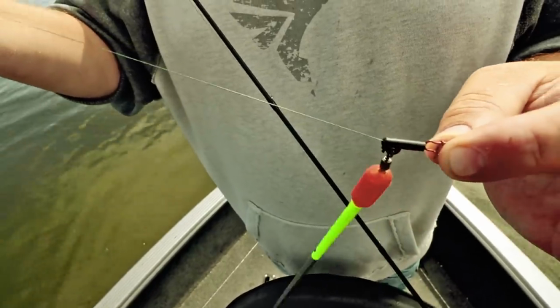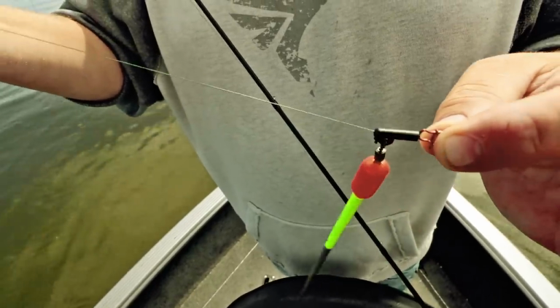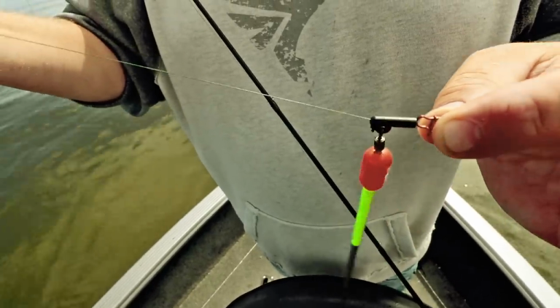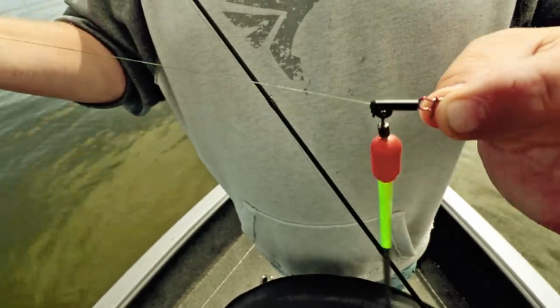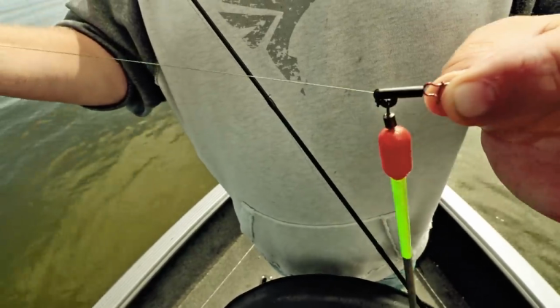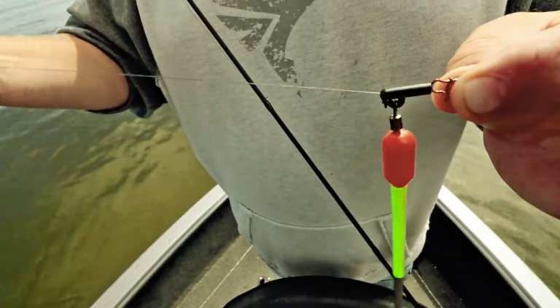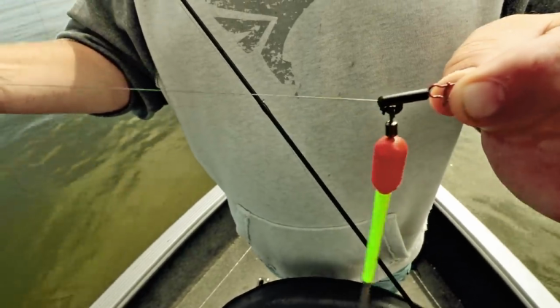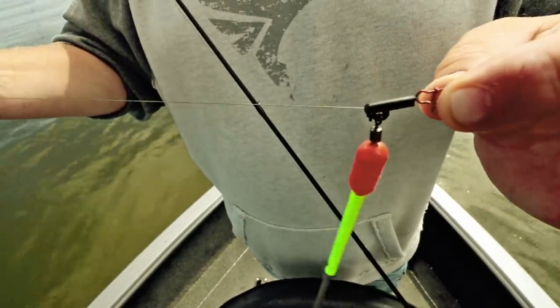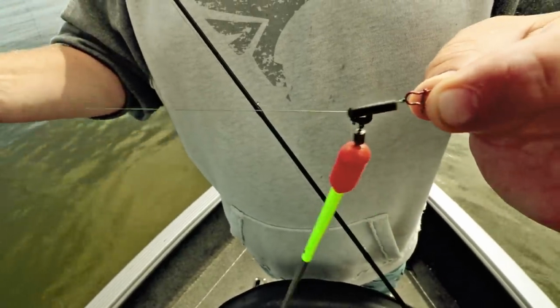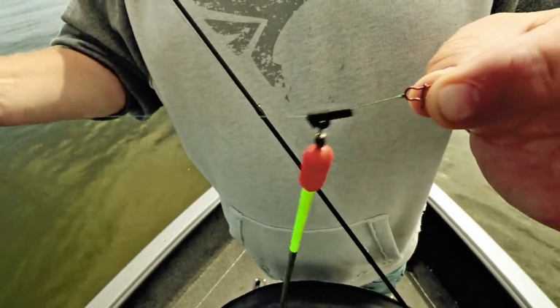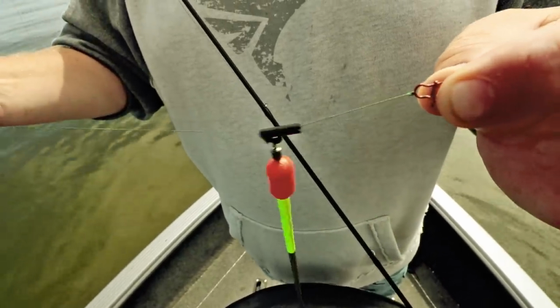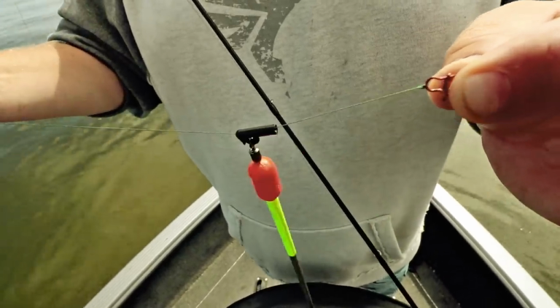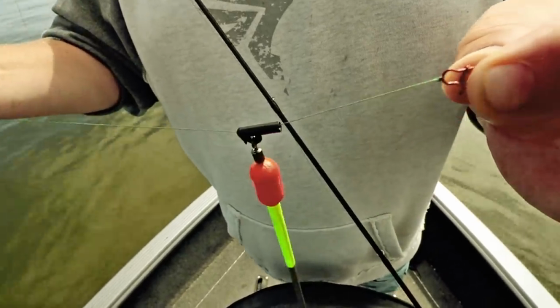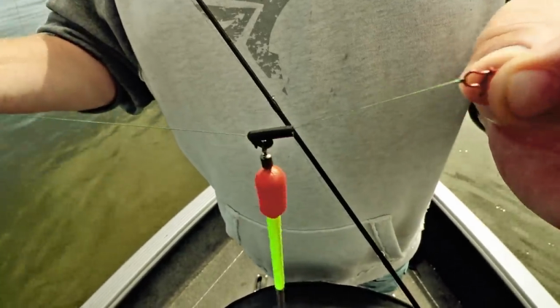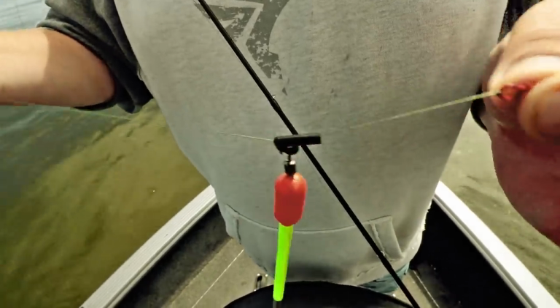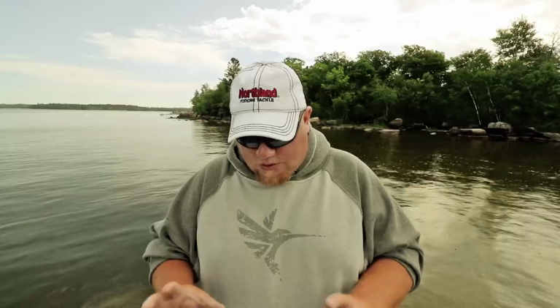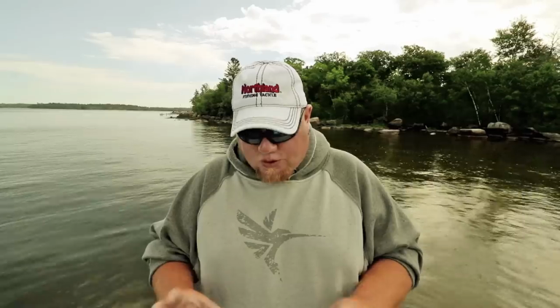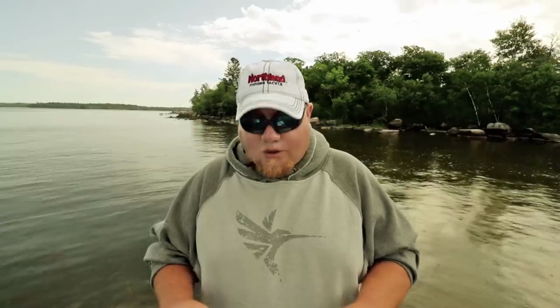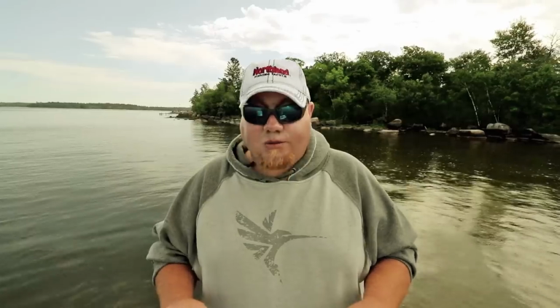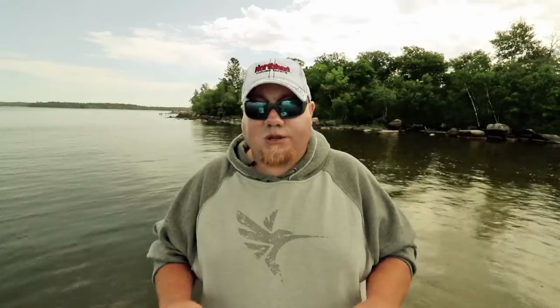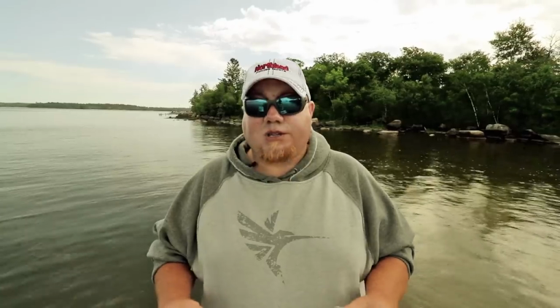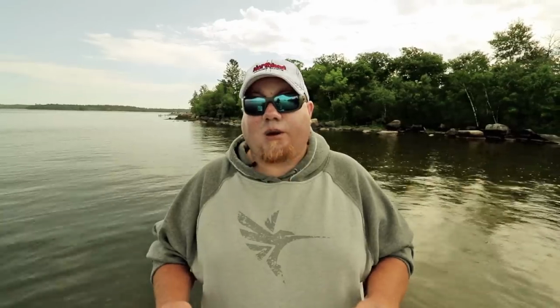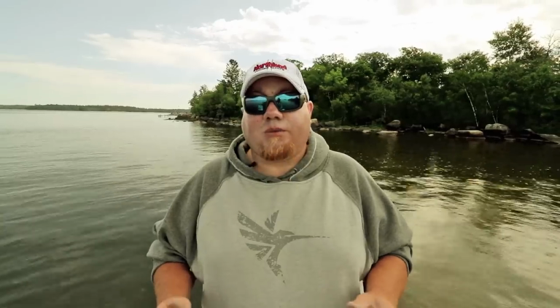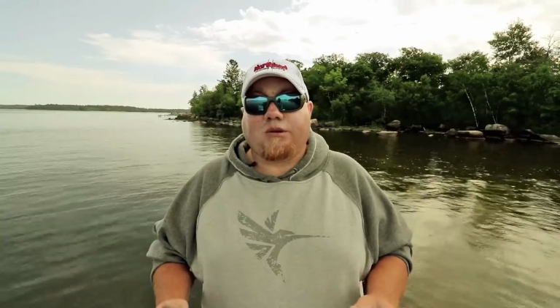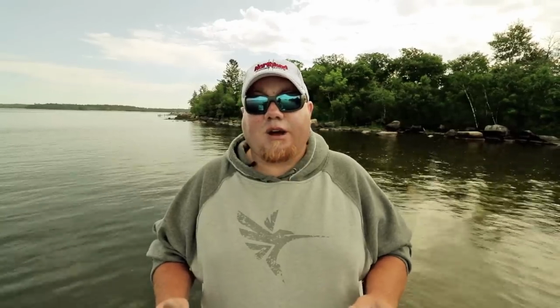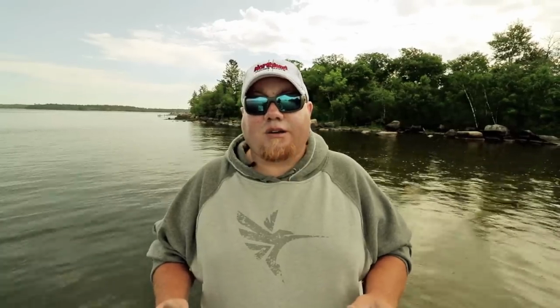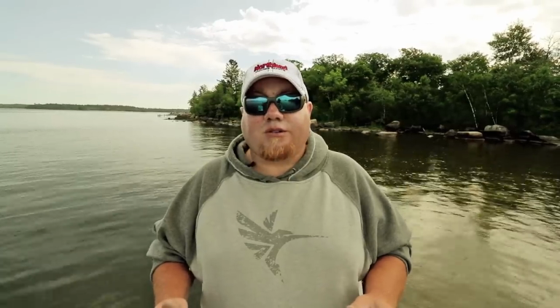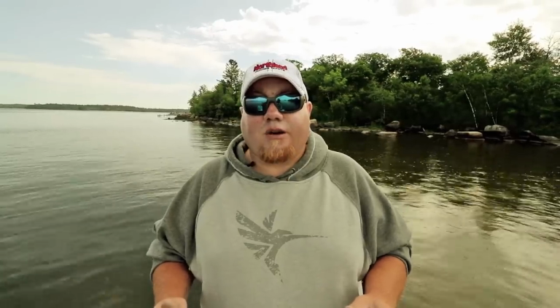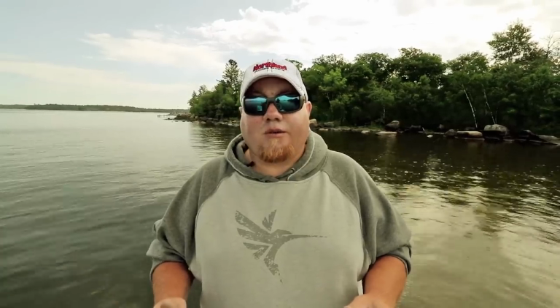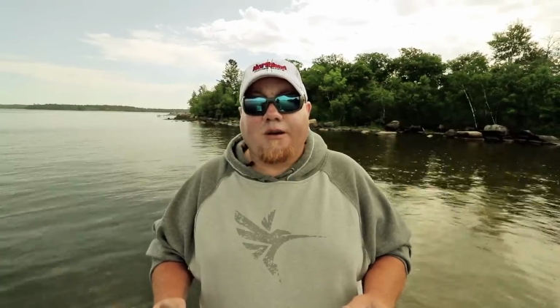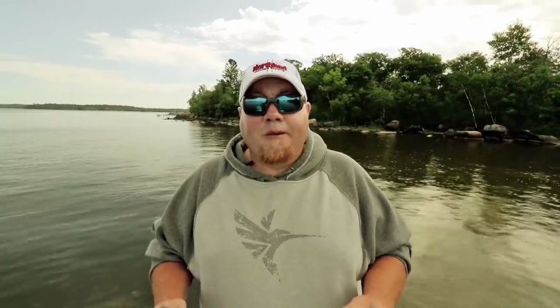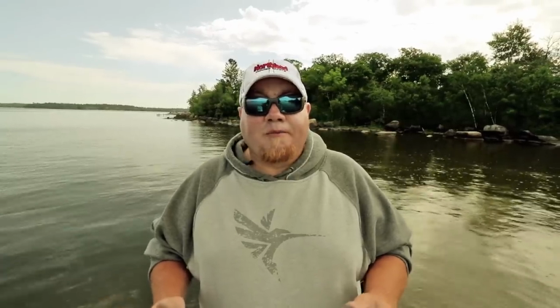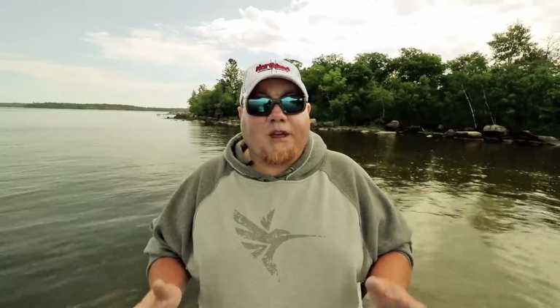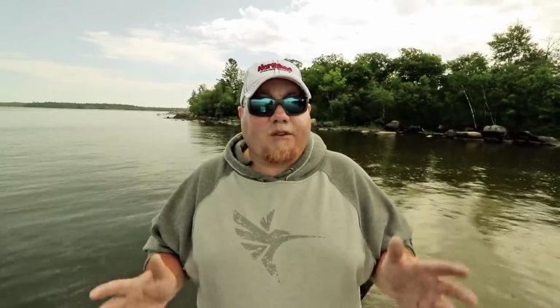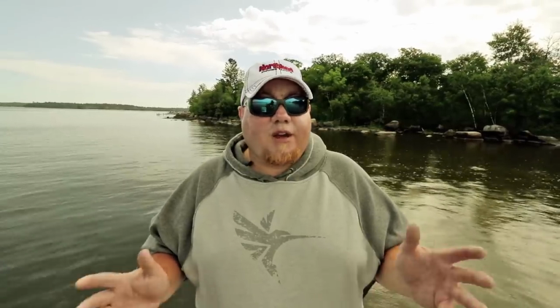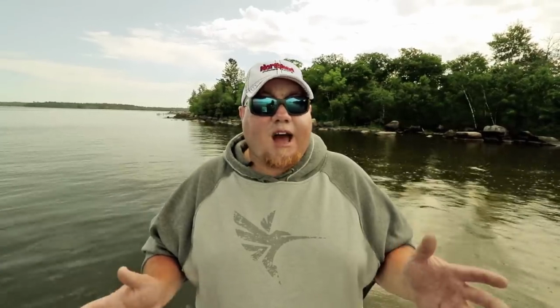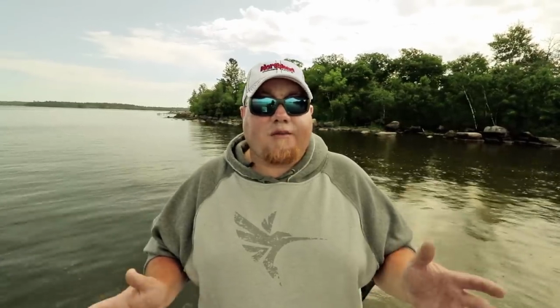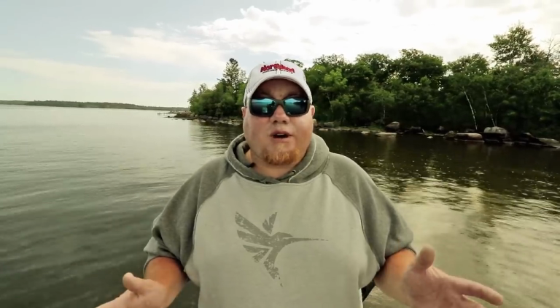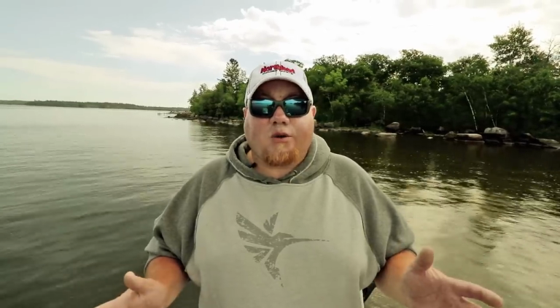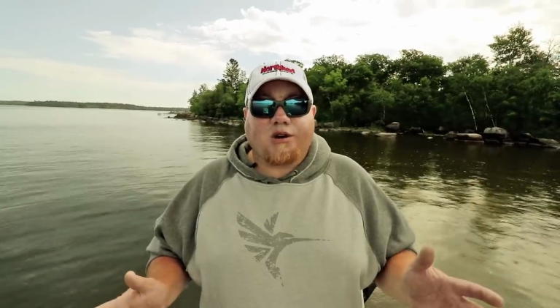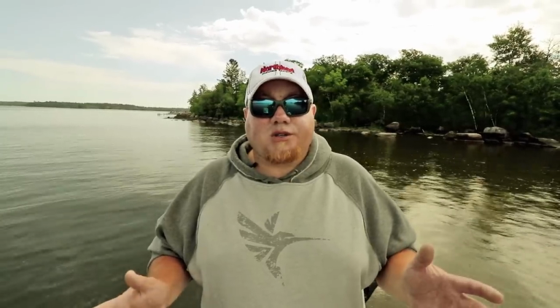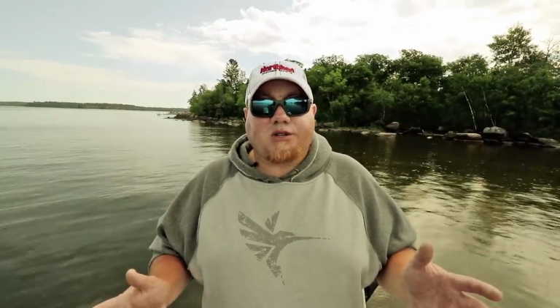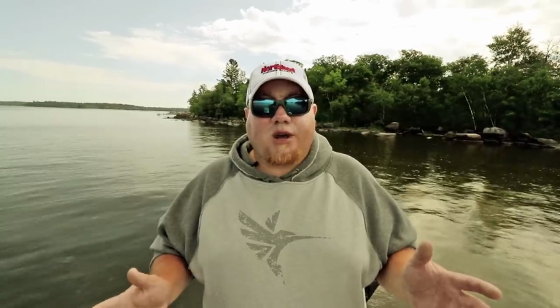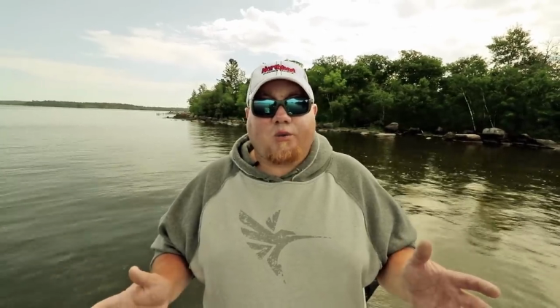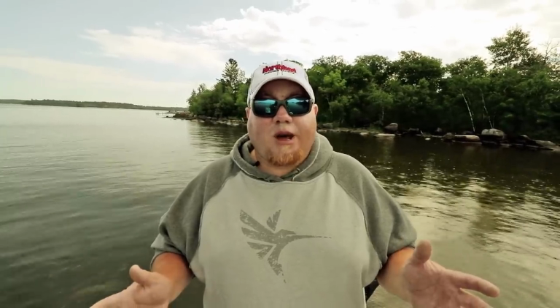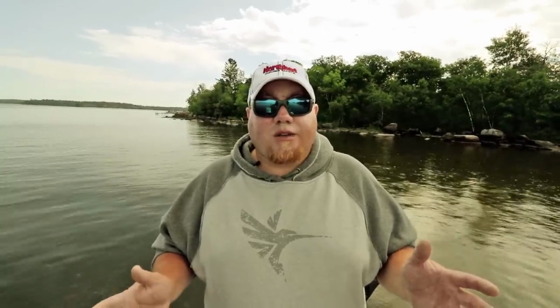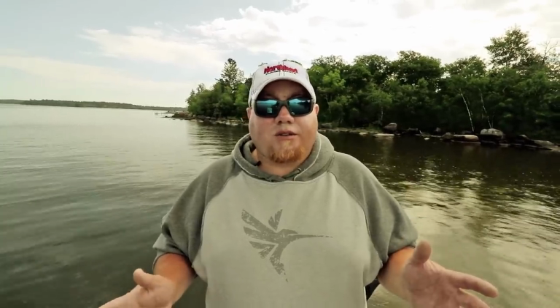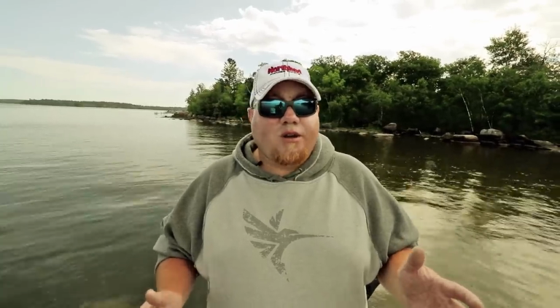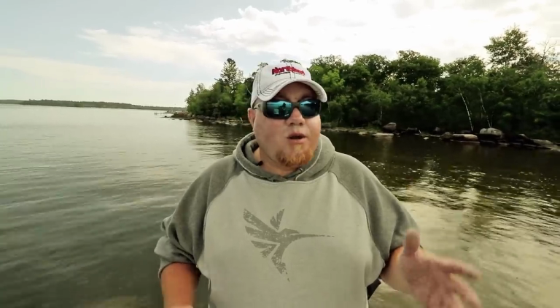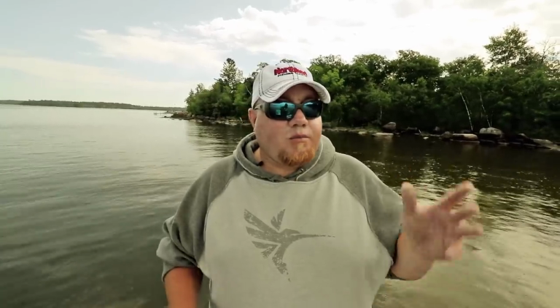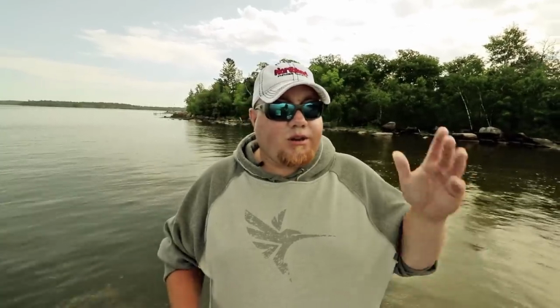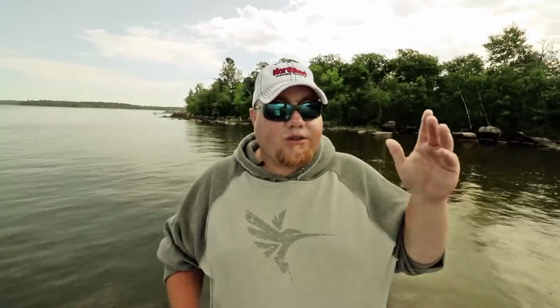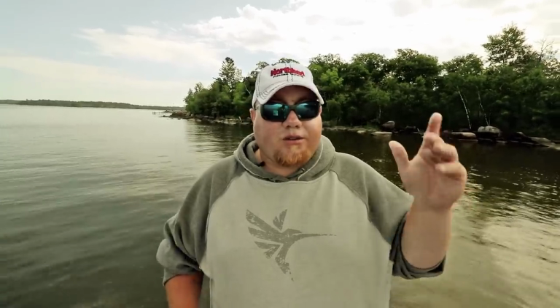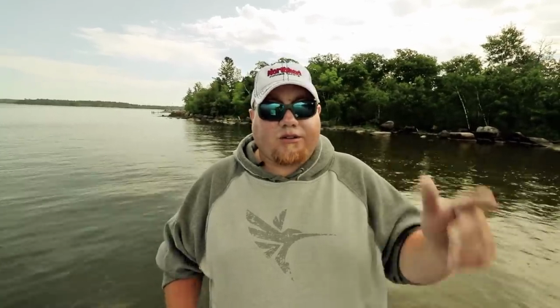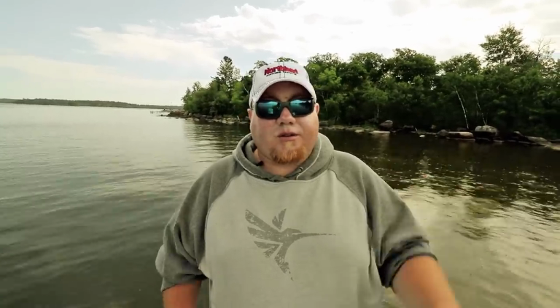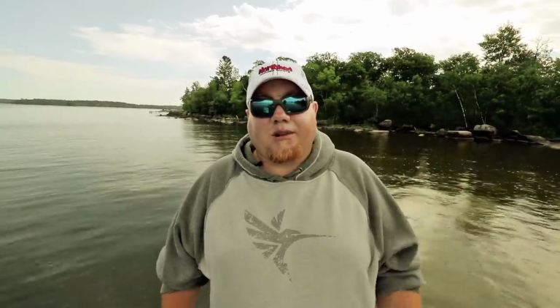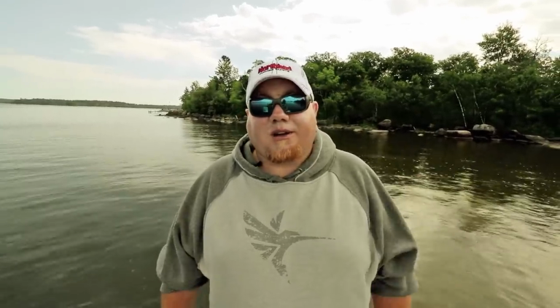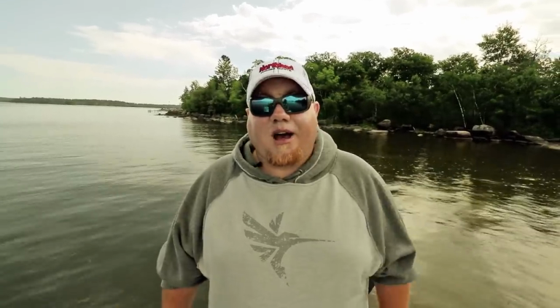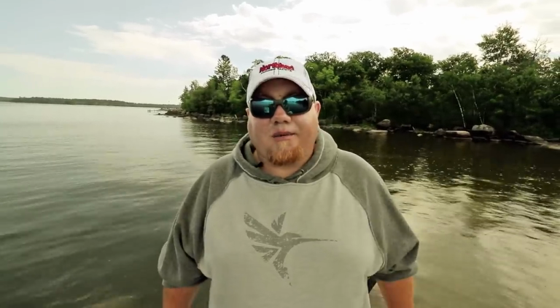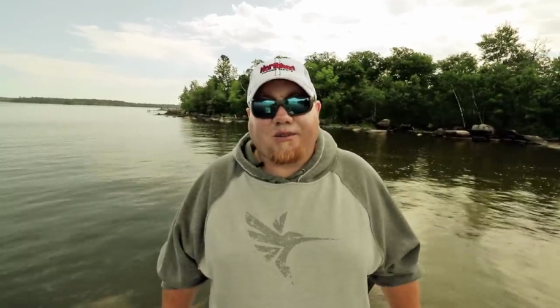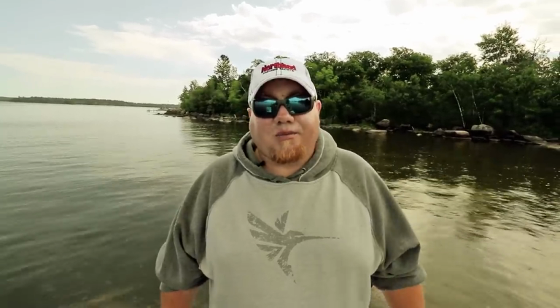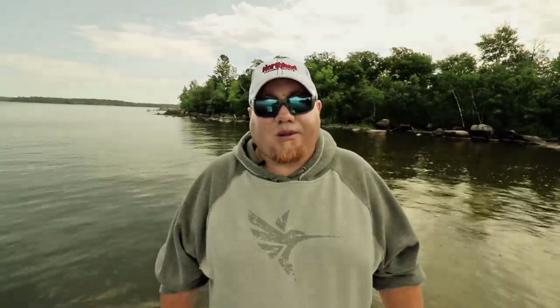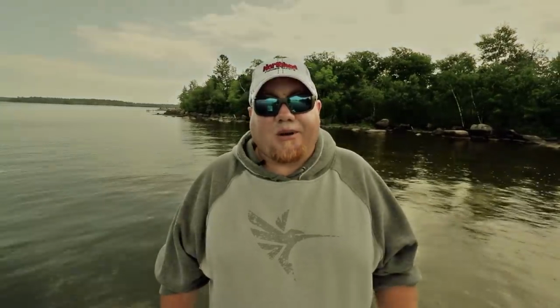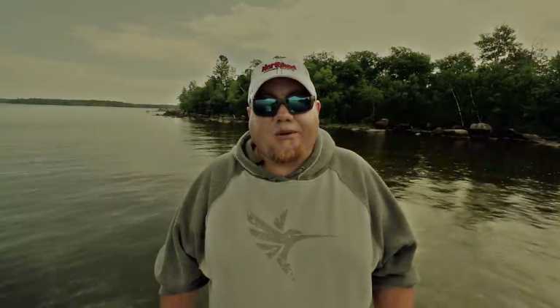I hope these weight descriptions helped you guys out. If you have any questions on weights, please list them in the comments below.